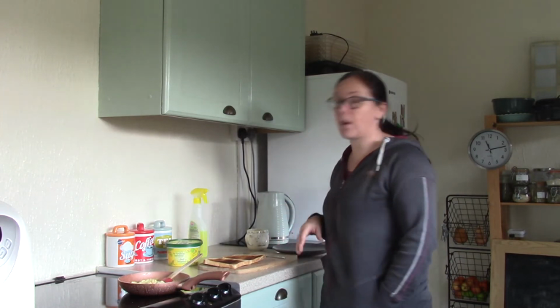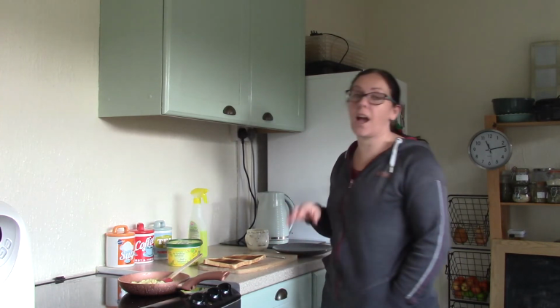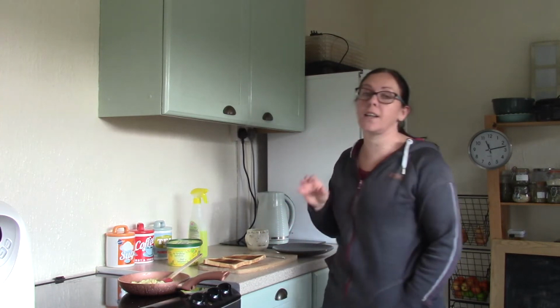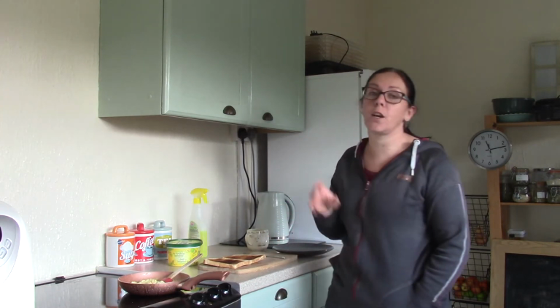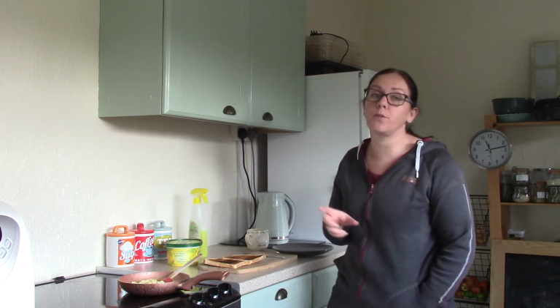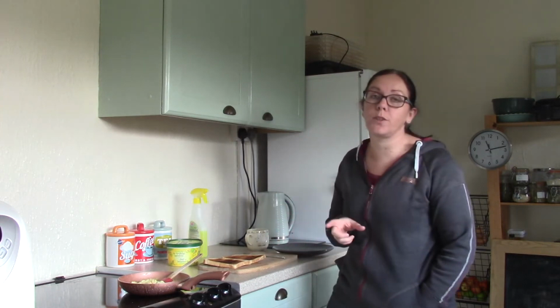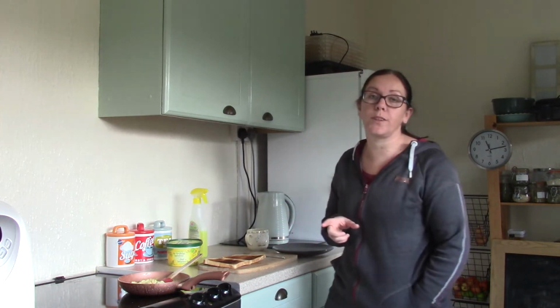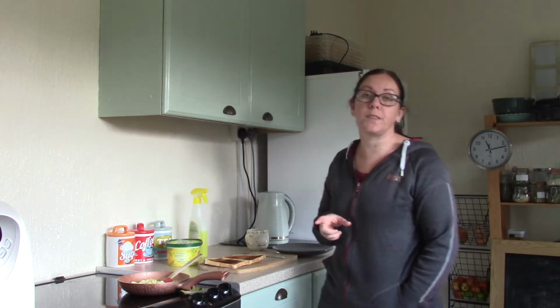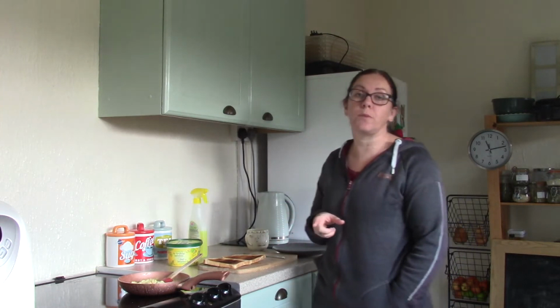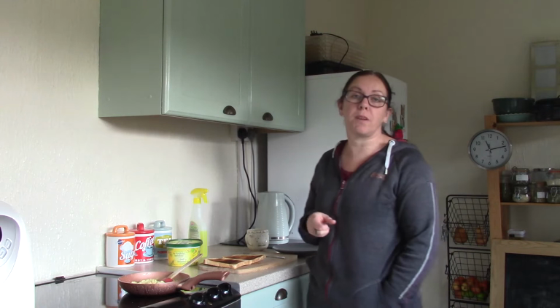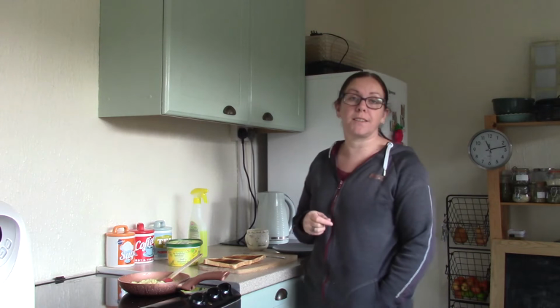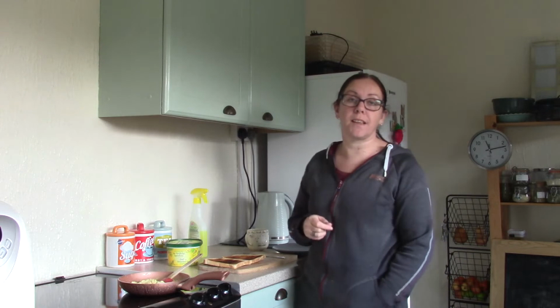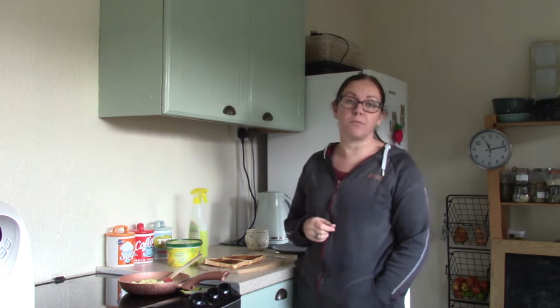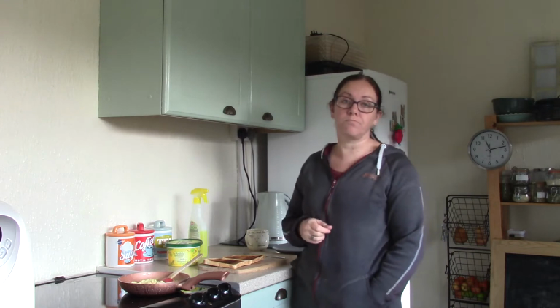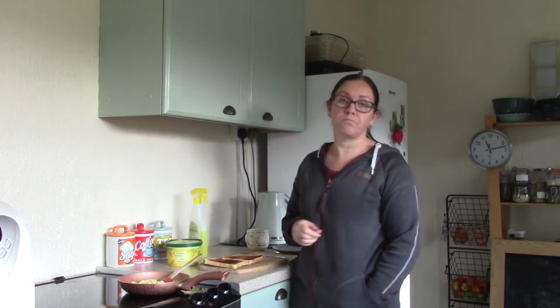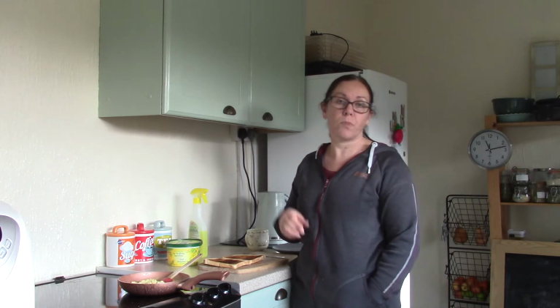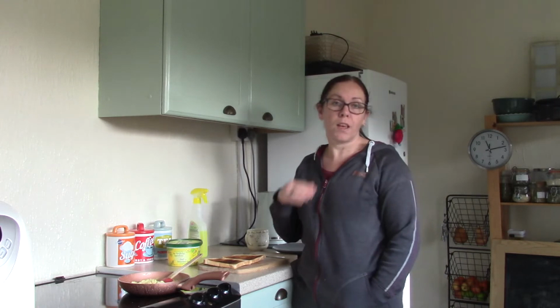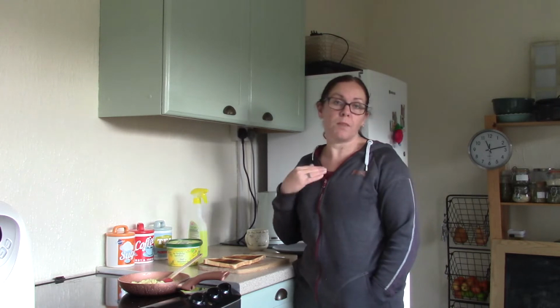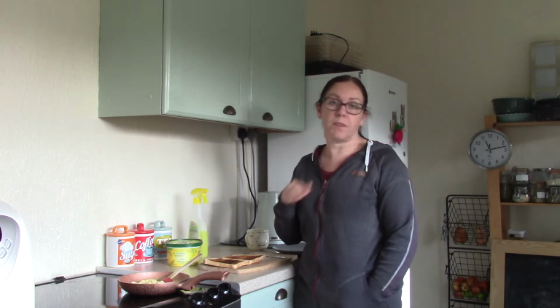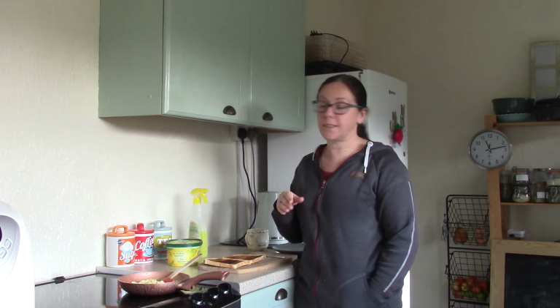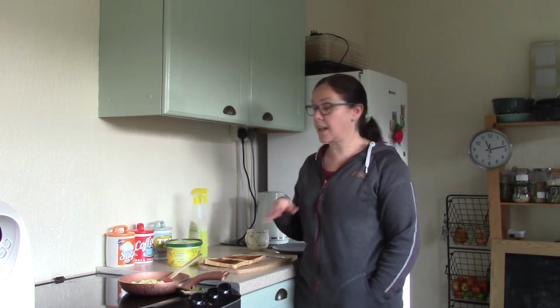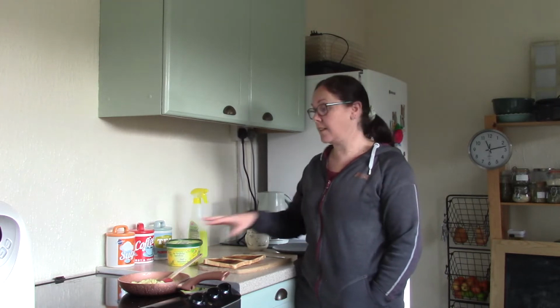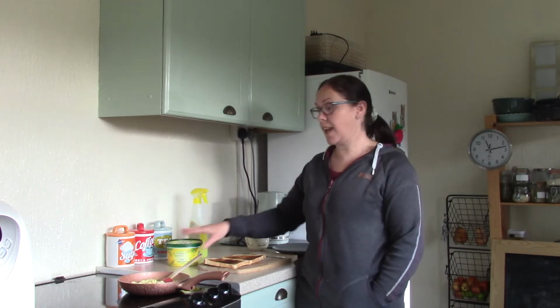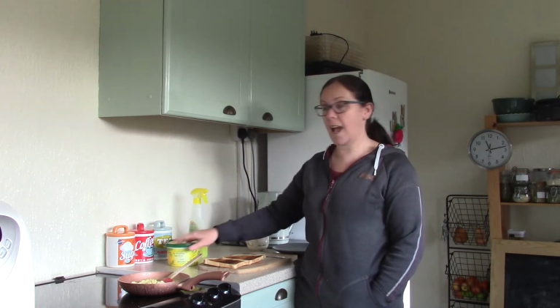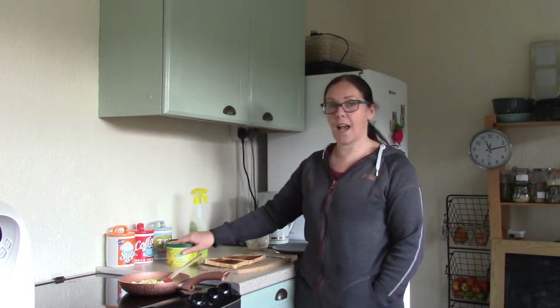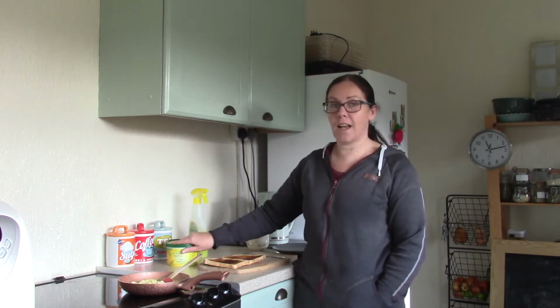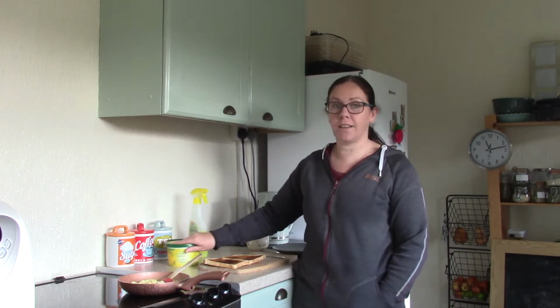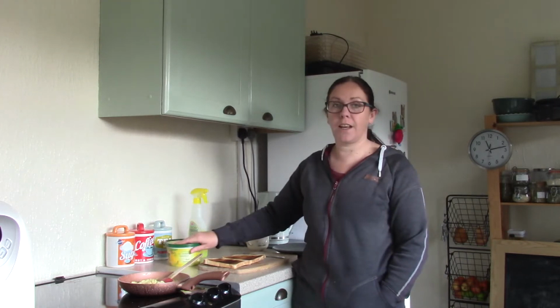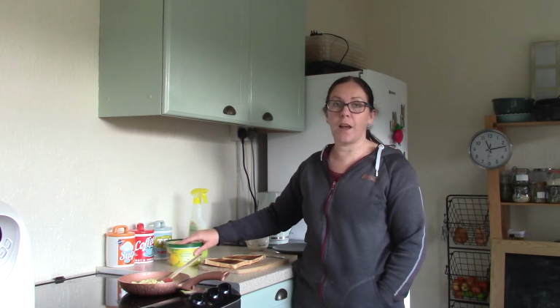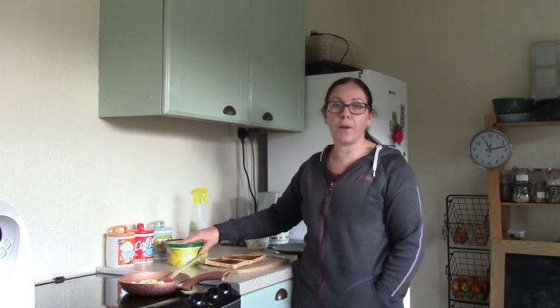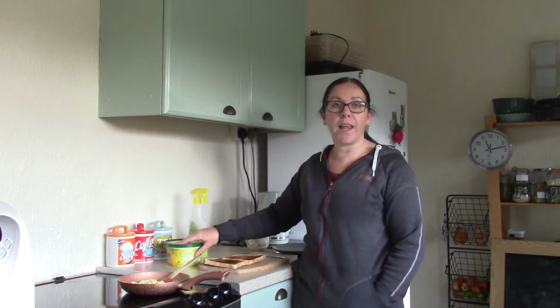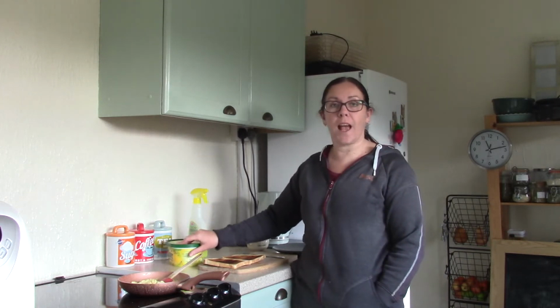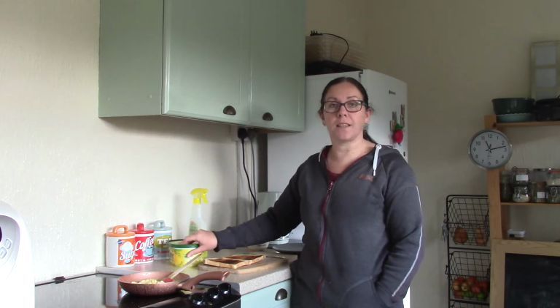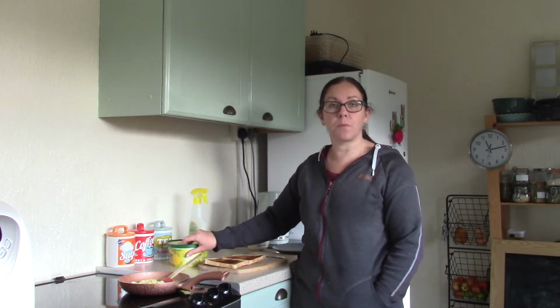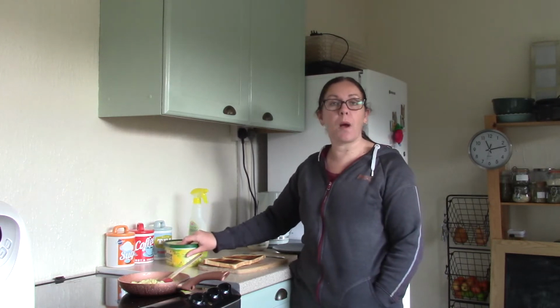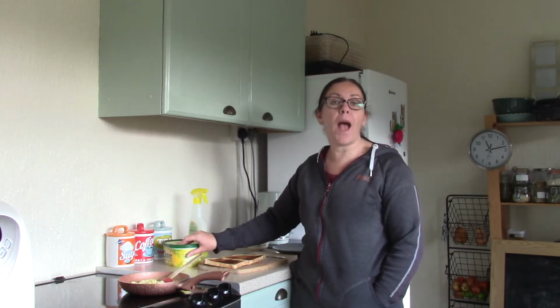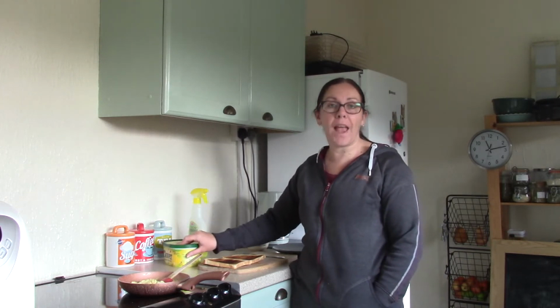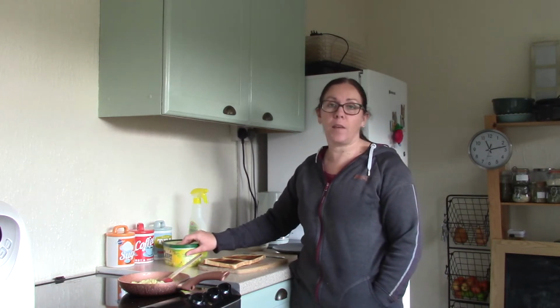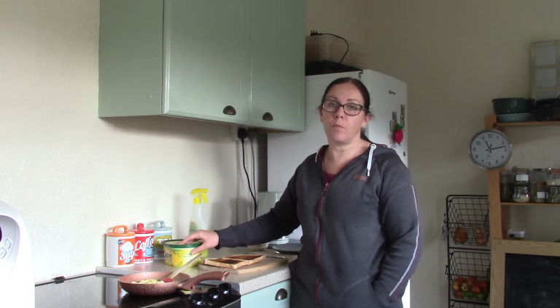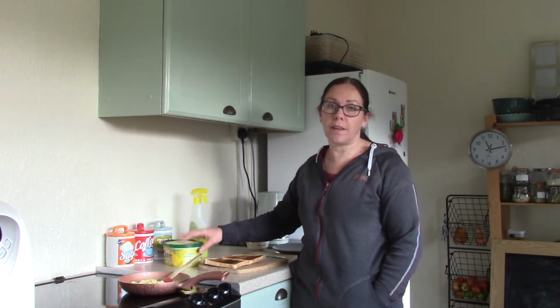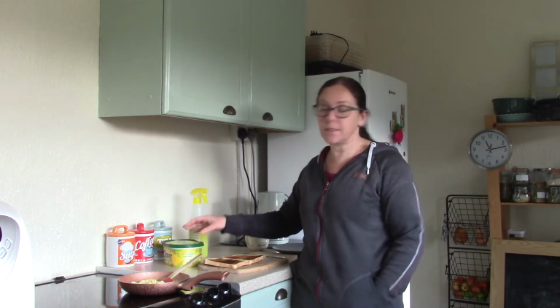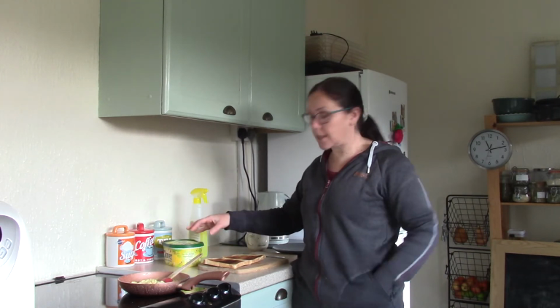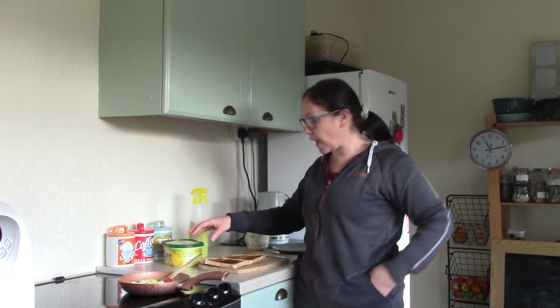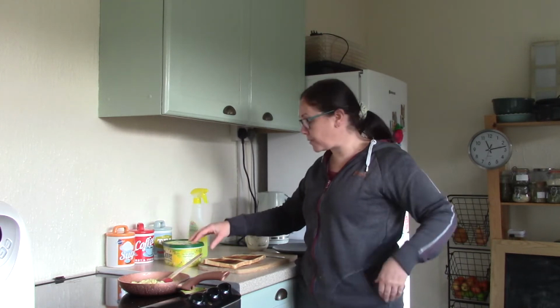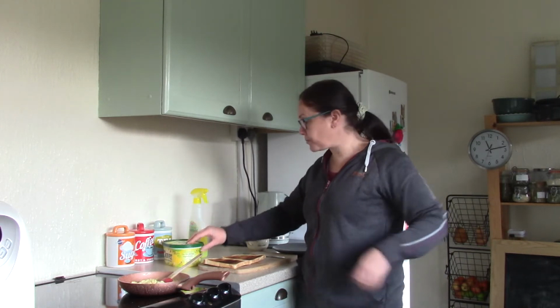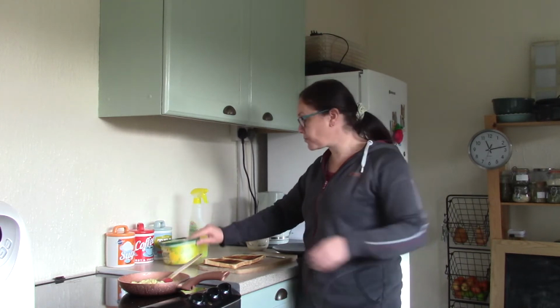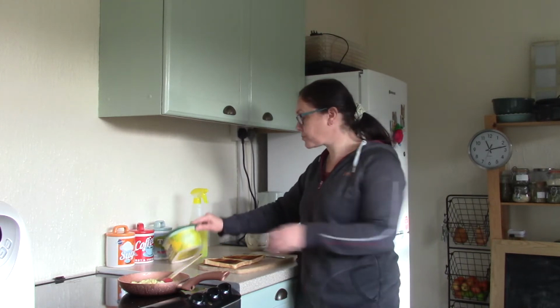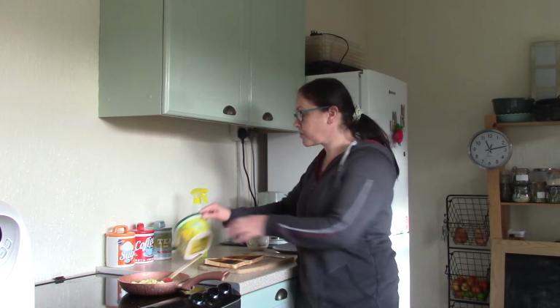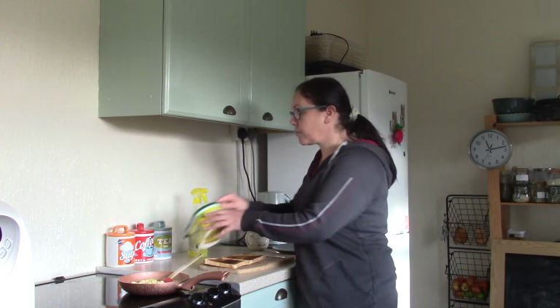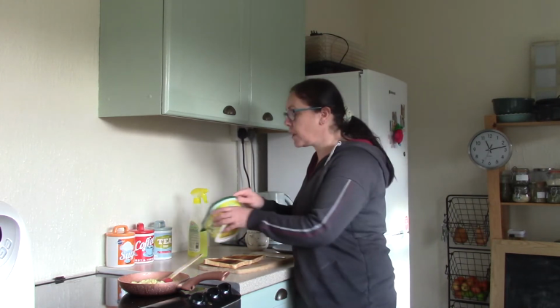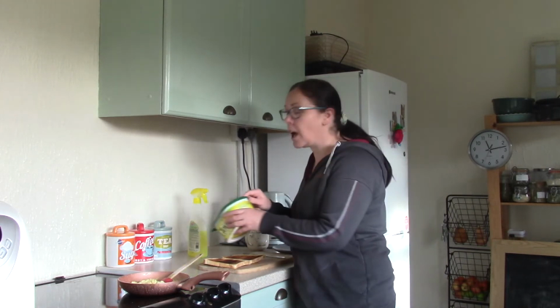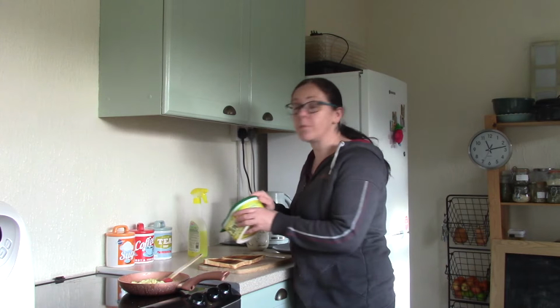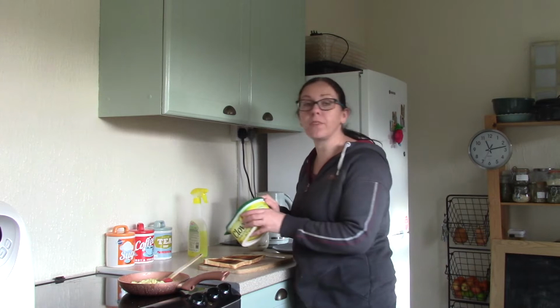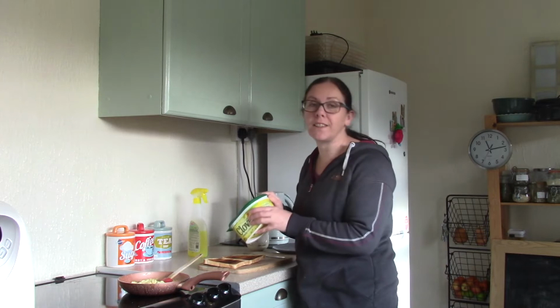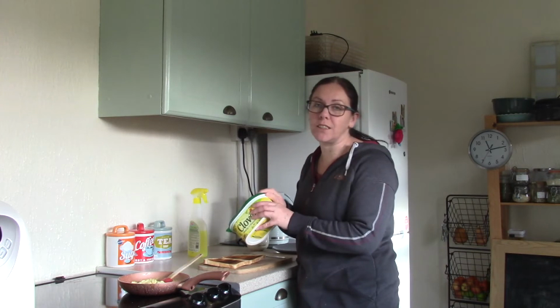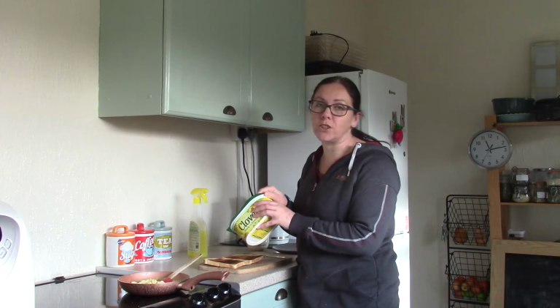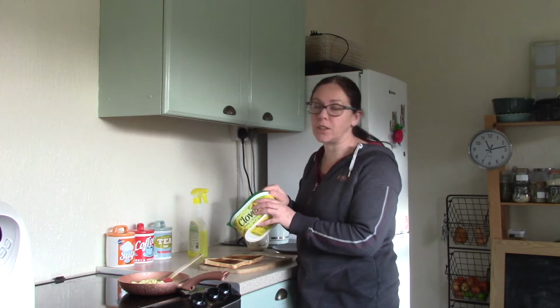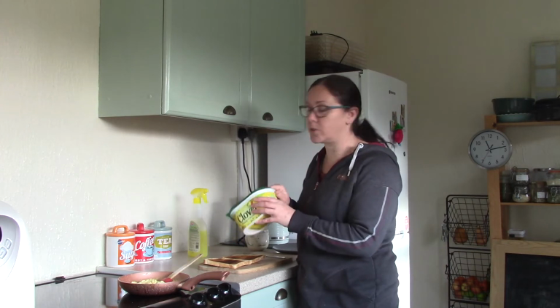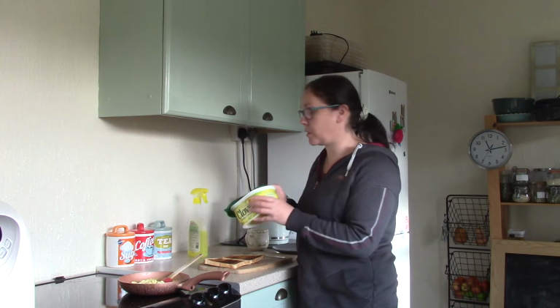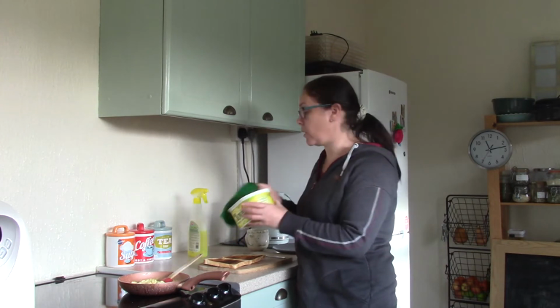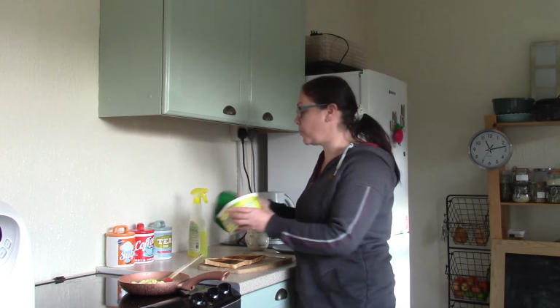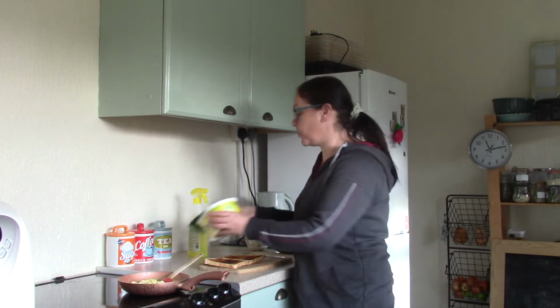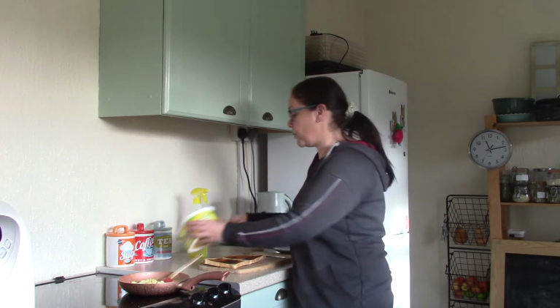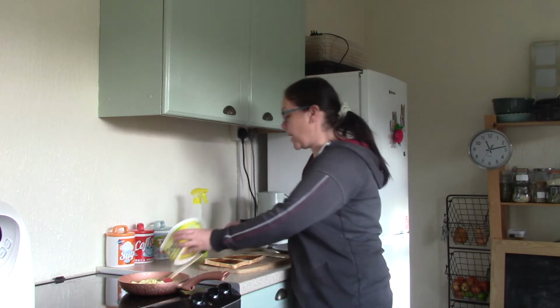I don't do this with my son — he has about eight meals a day. This is just for me.